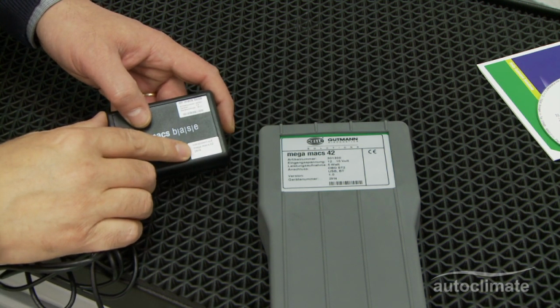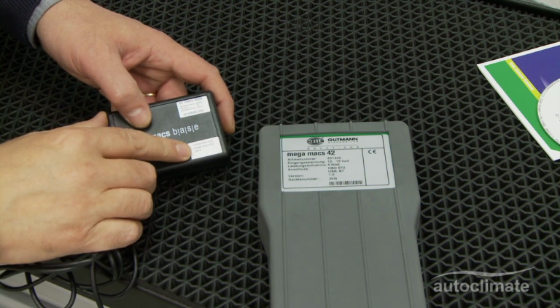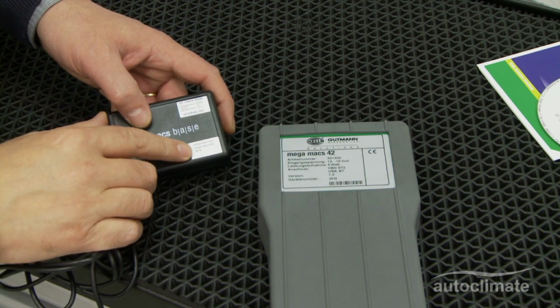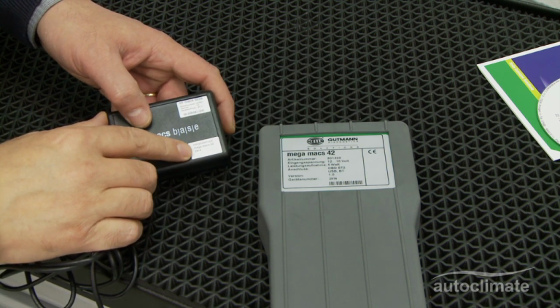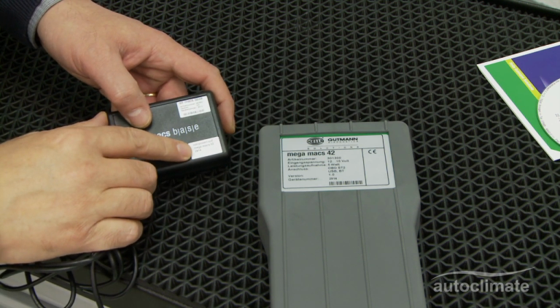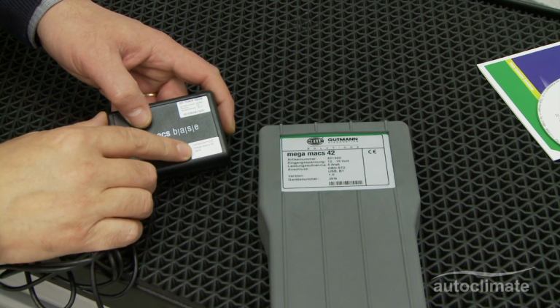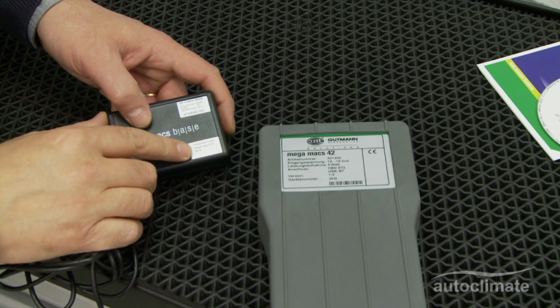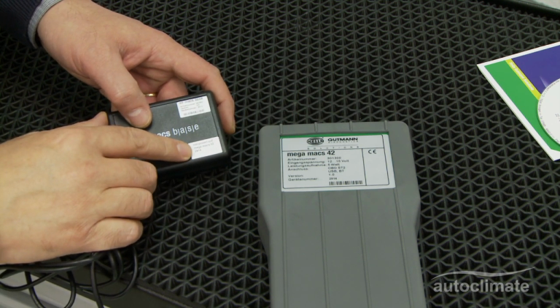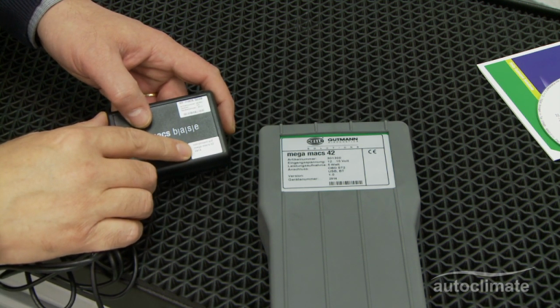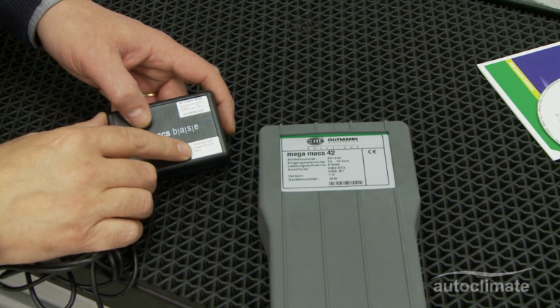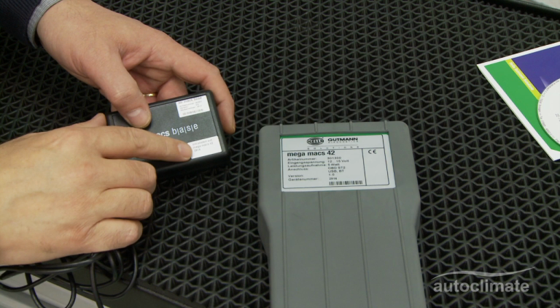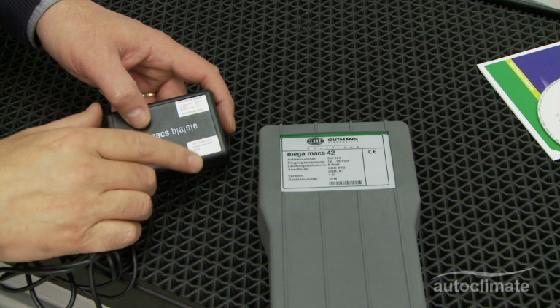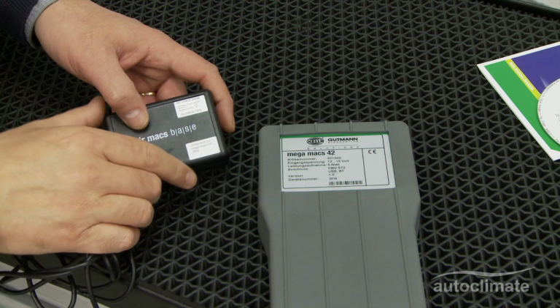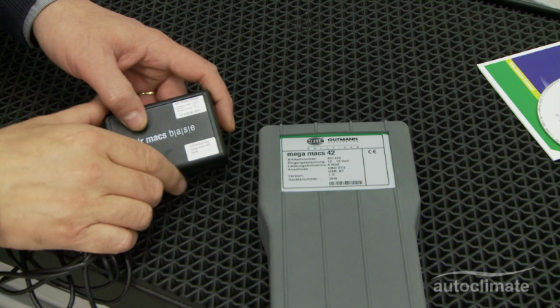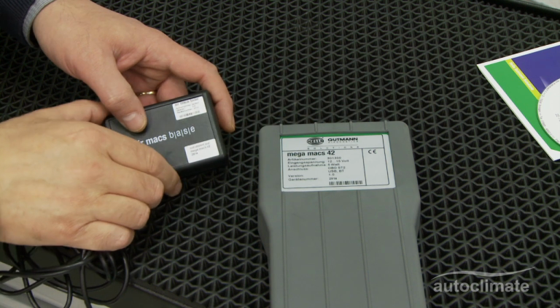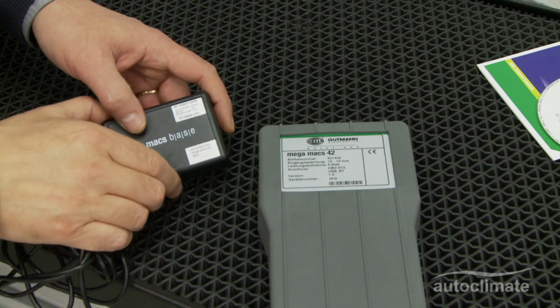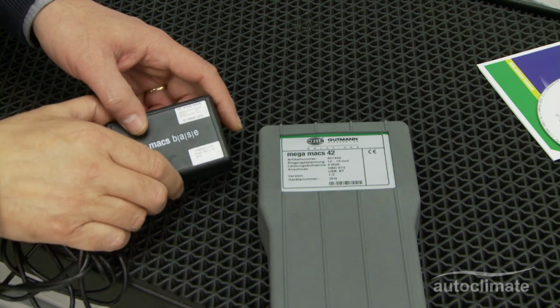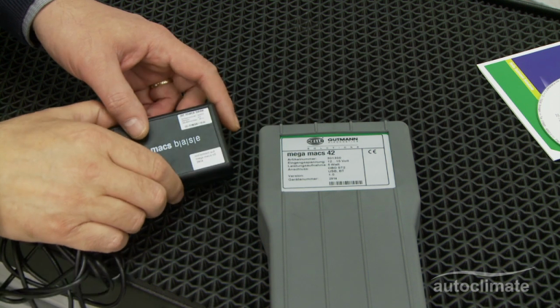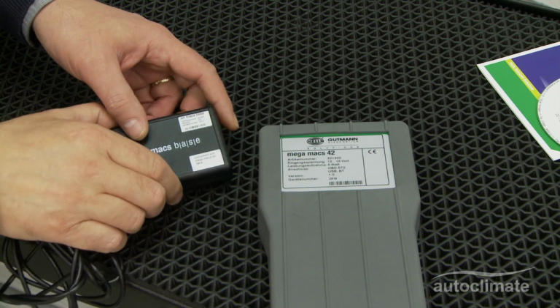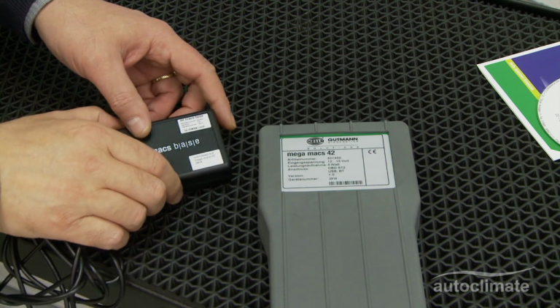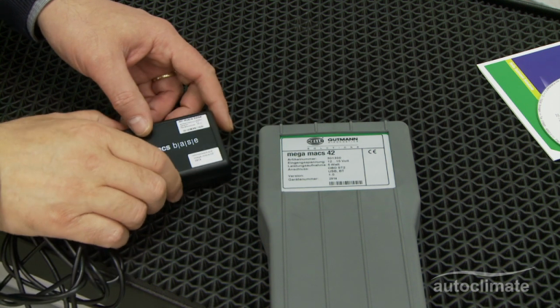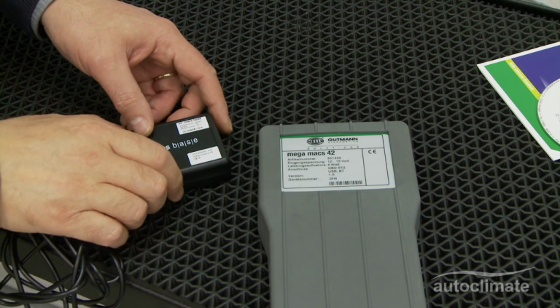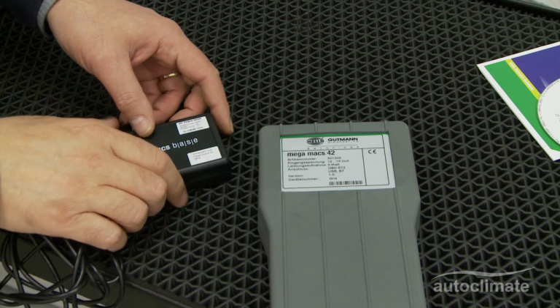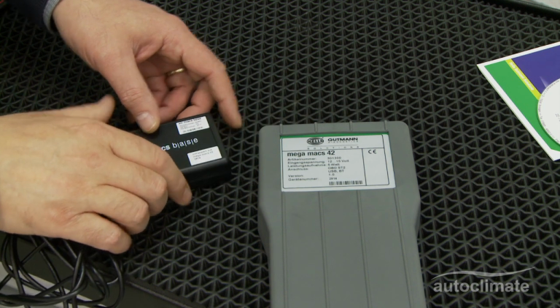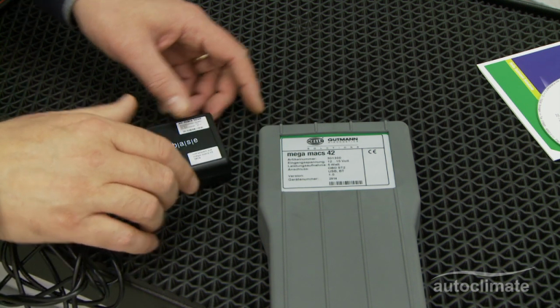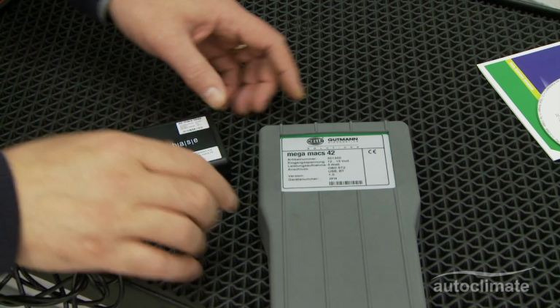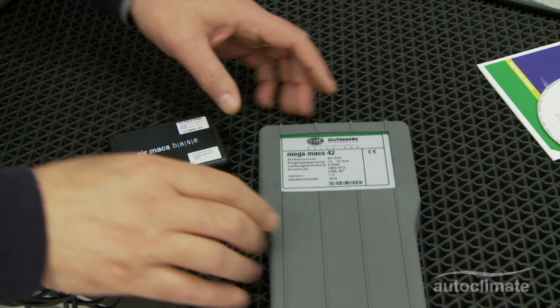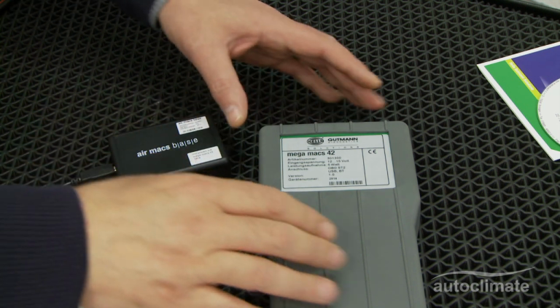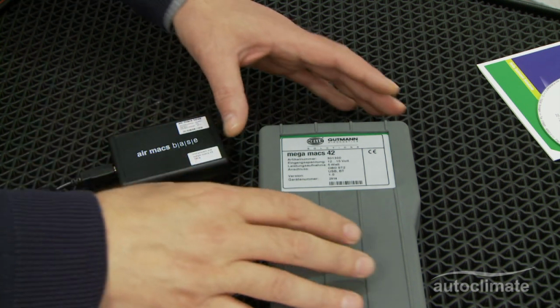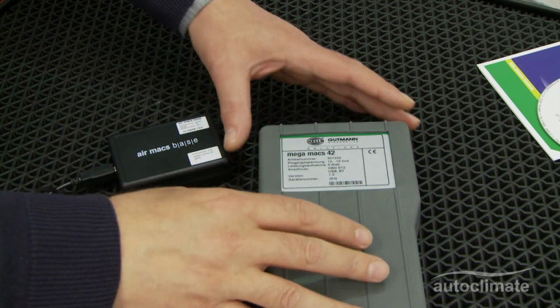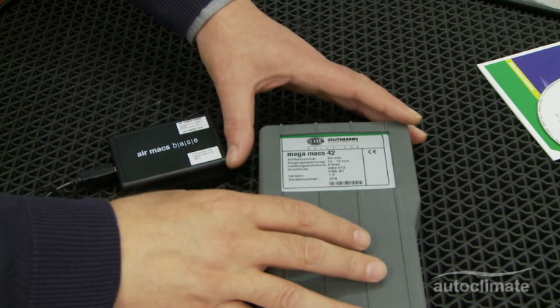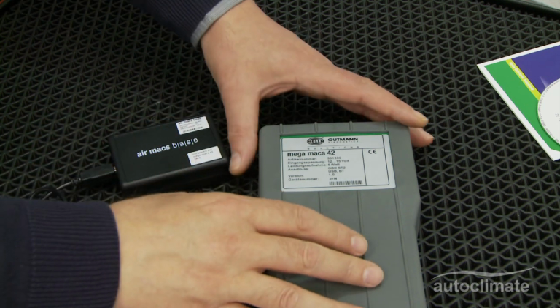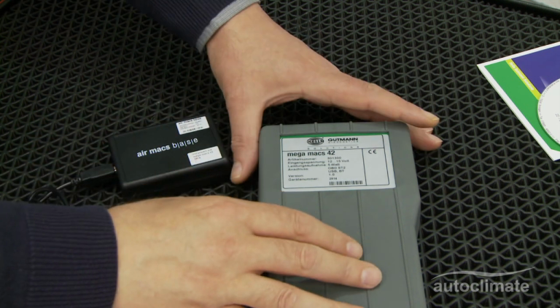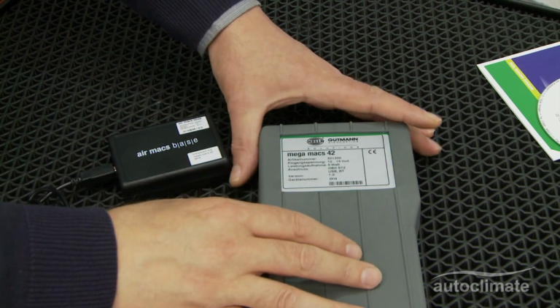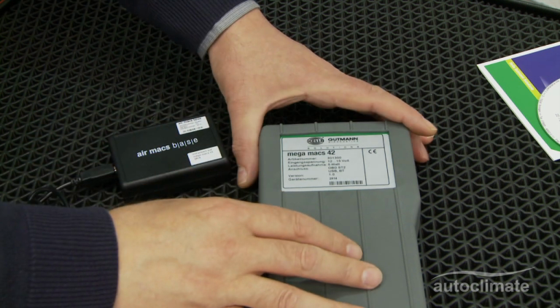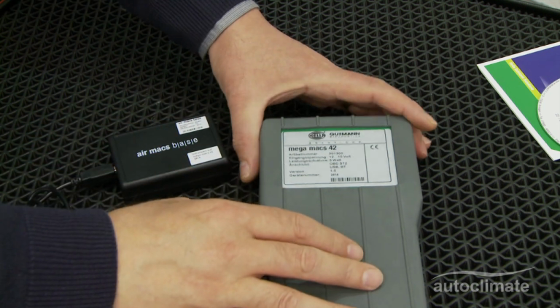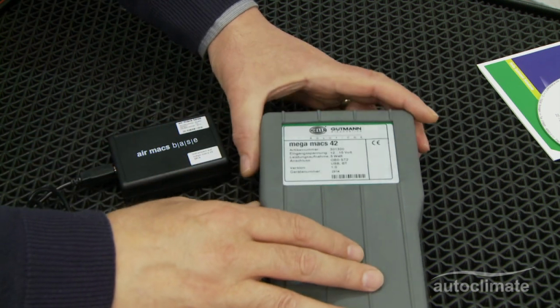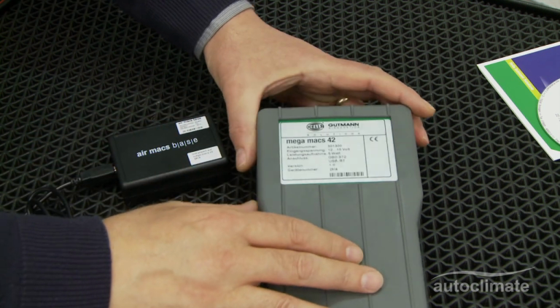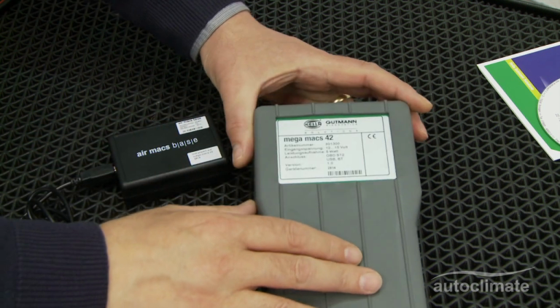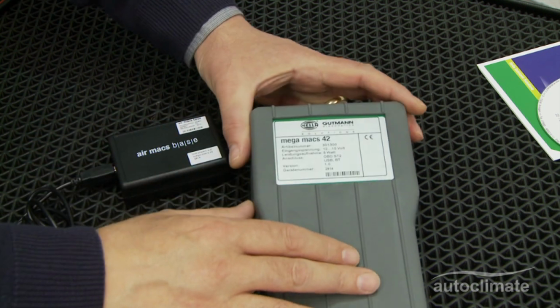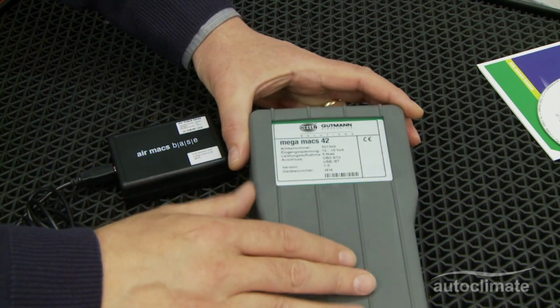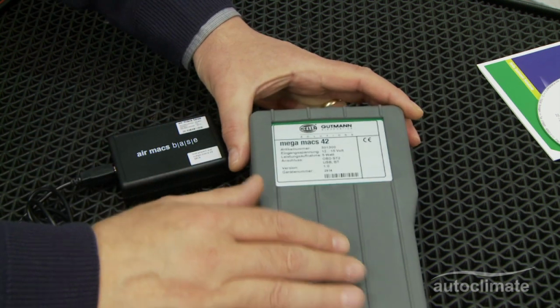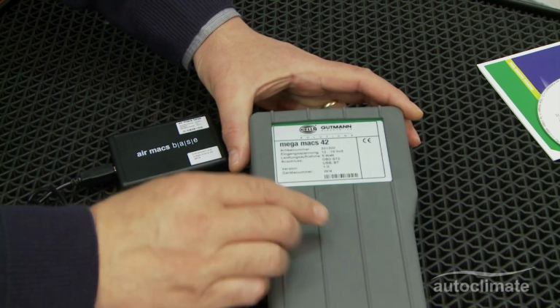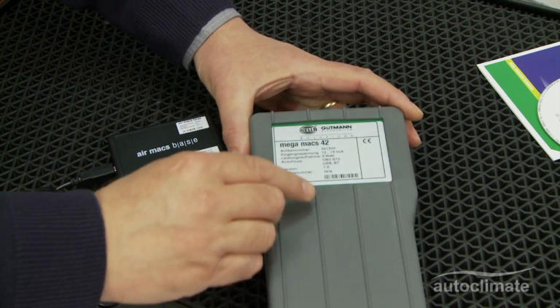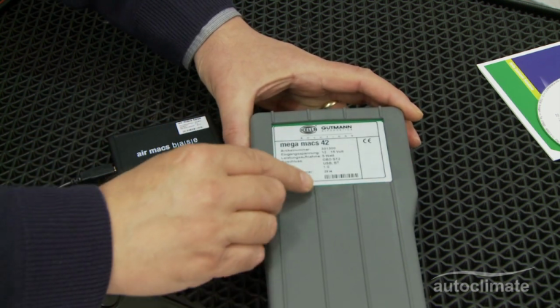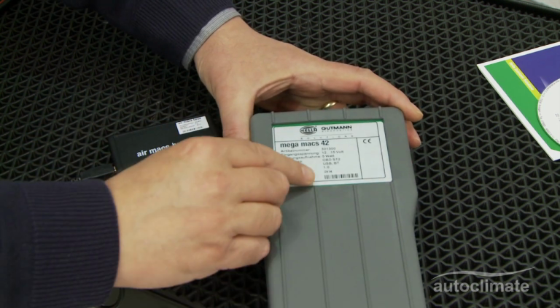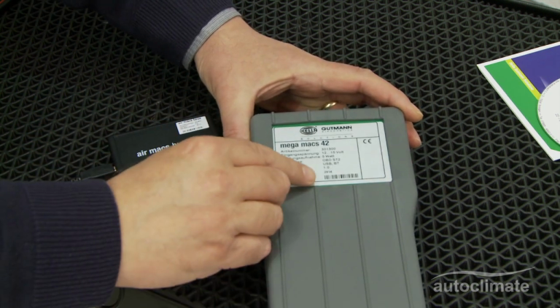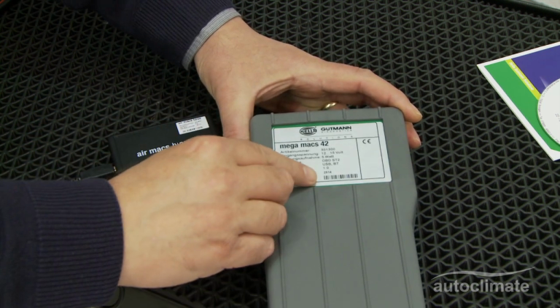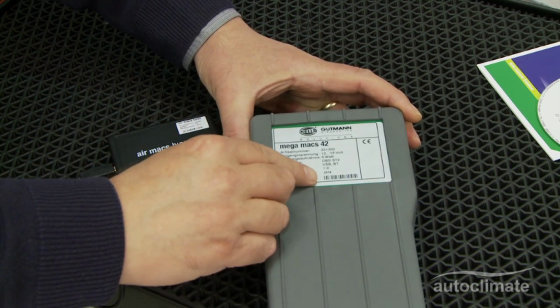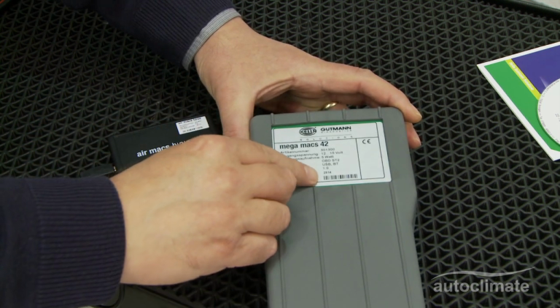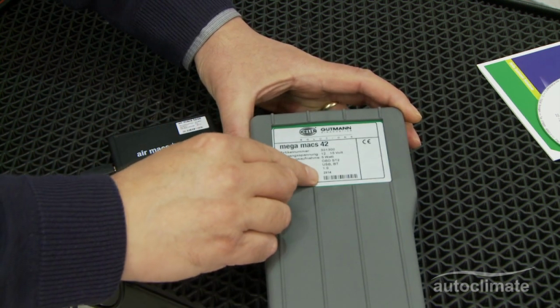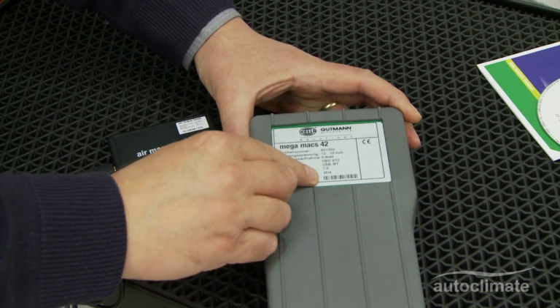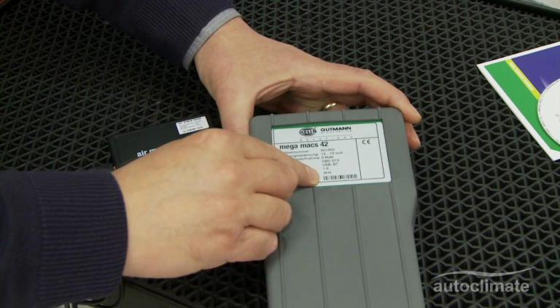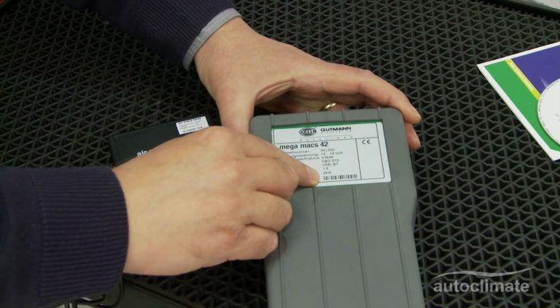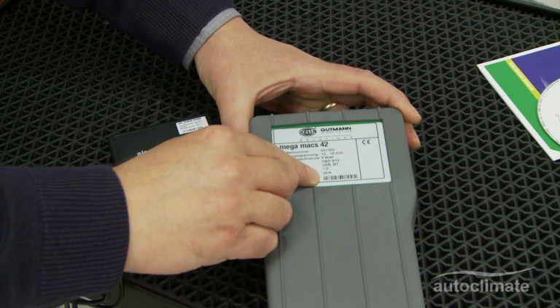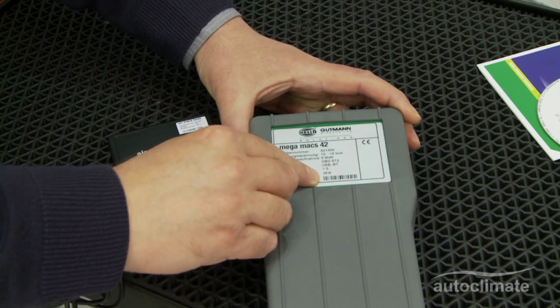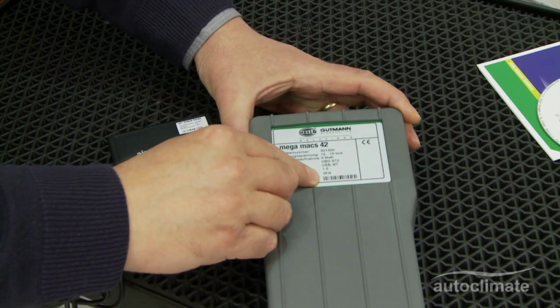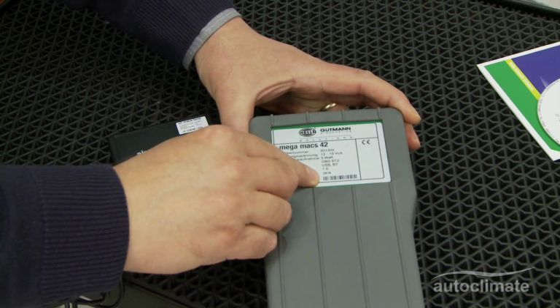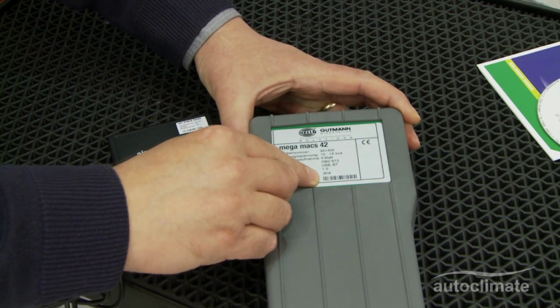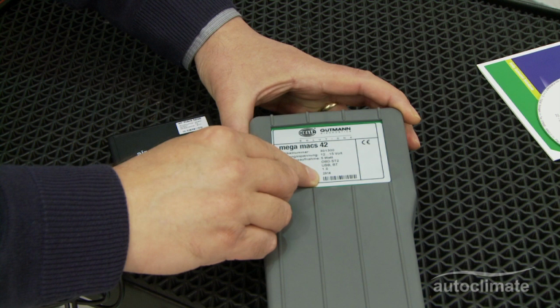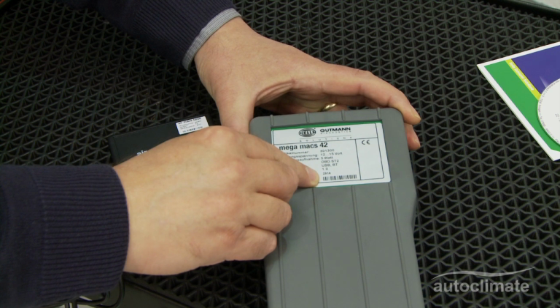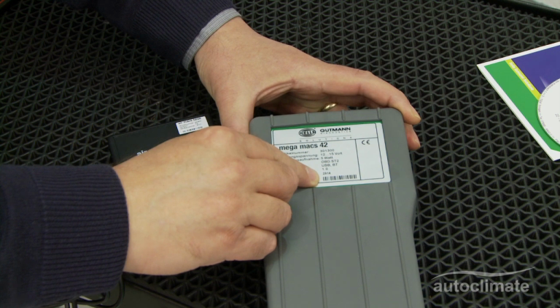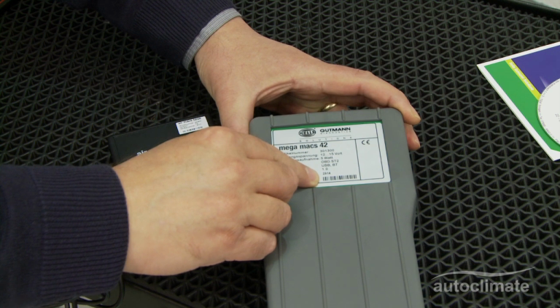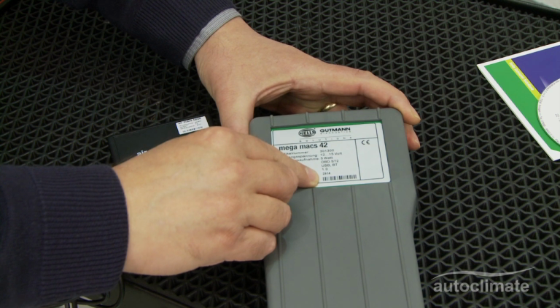The pairing should be verified by checking the serial numbers on the Air Max base and the Megamax 42.